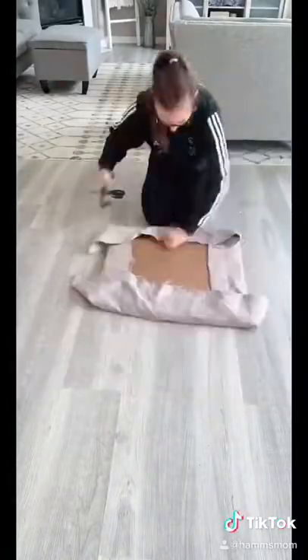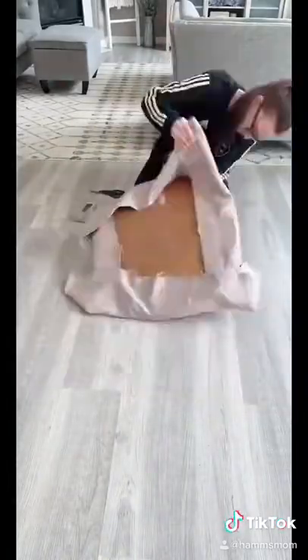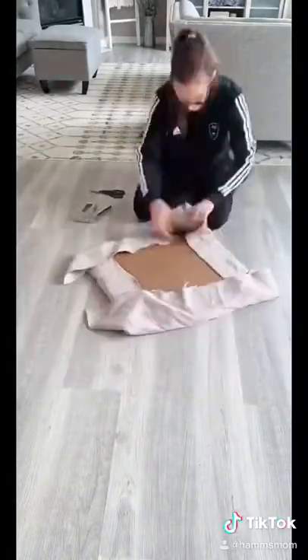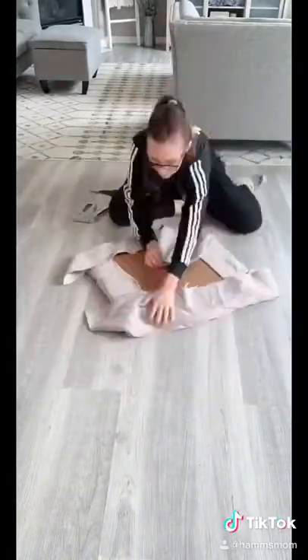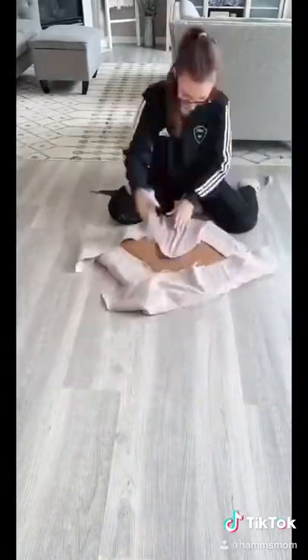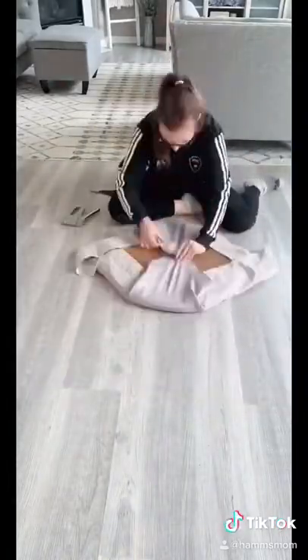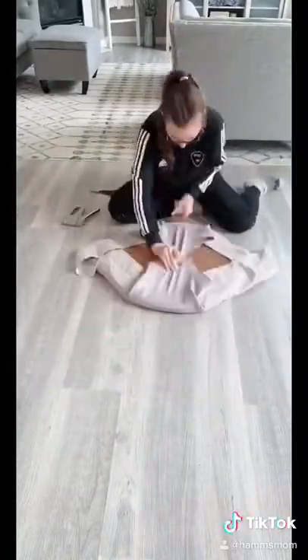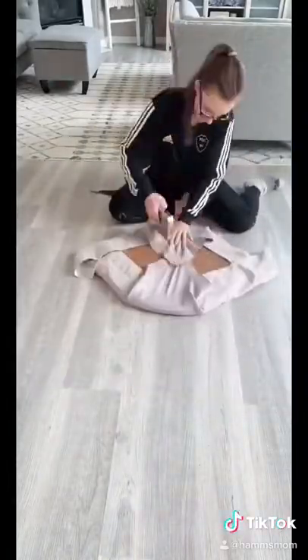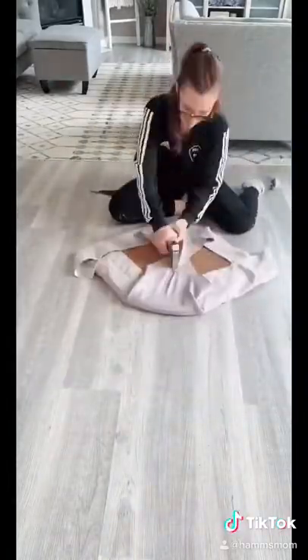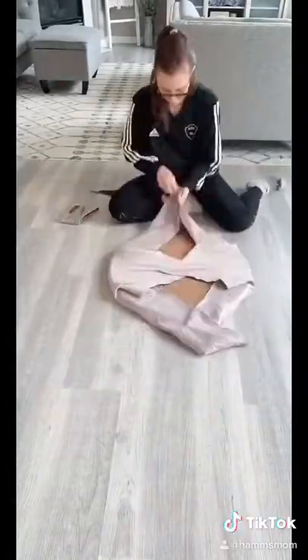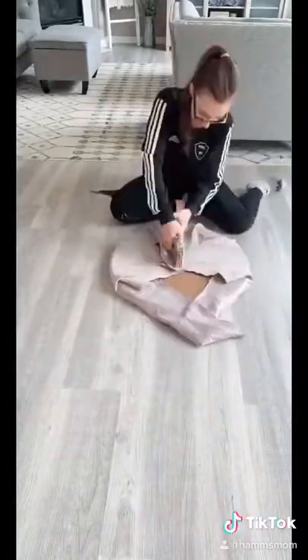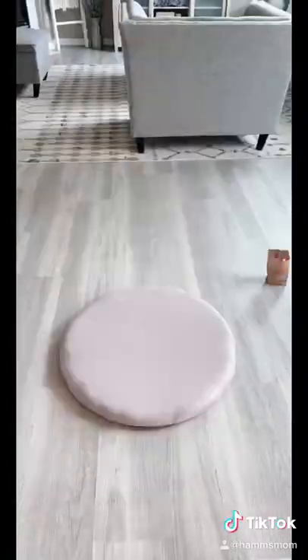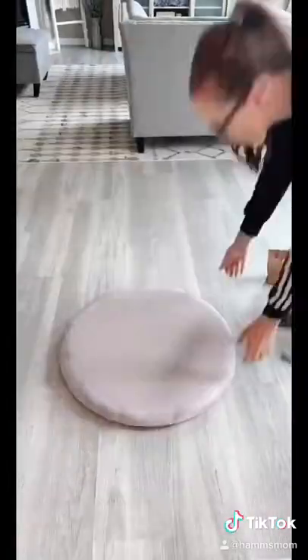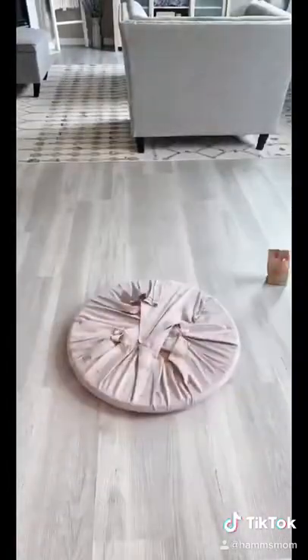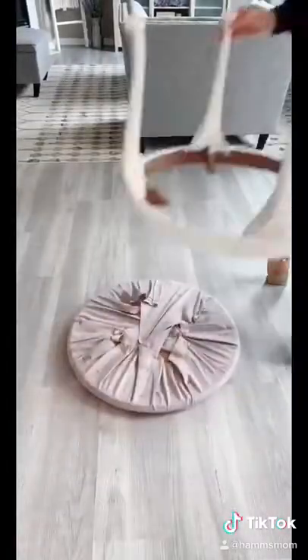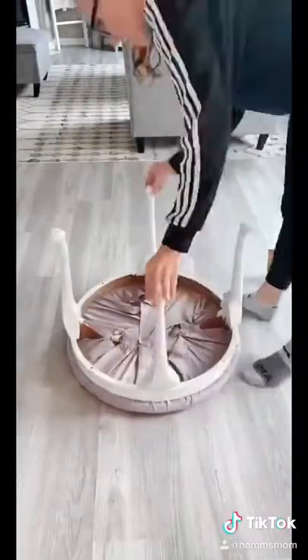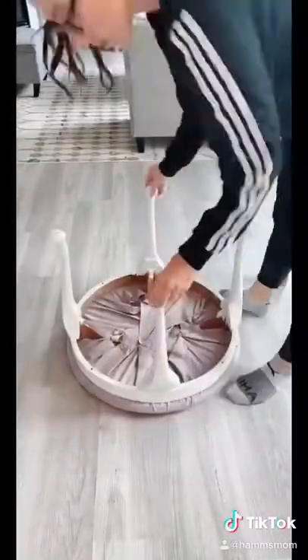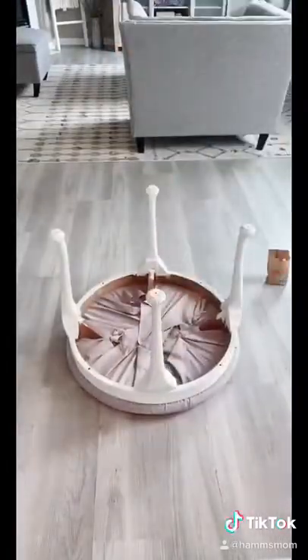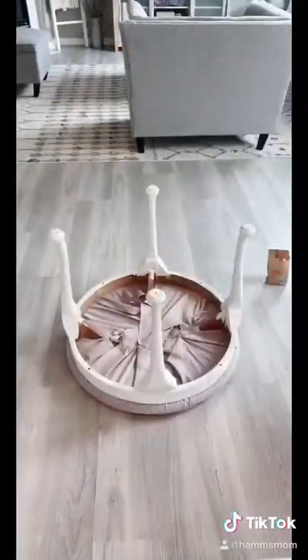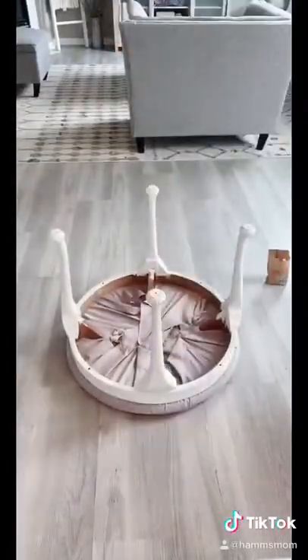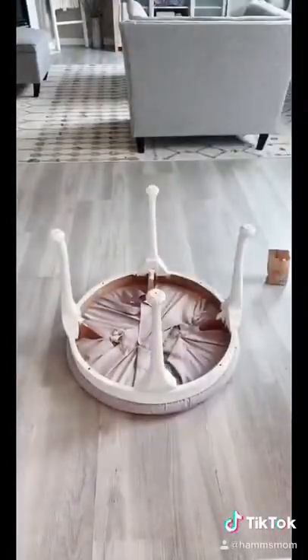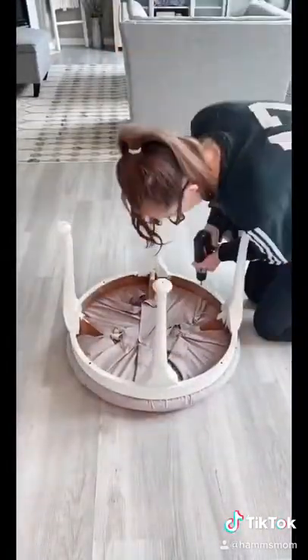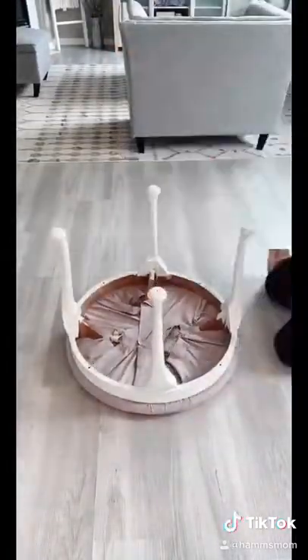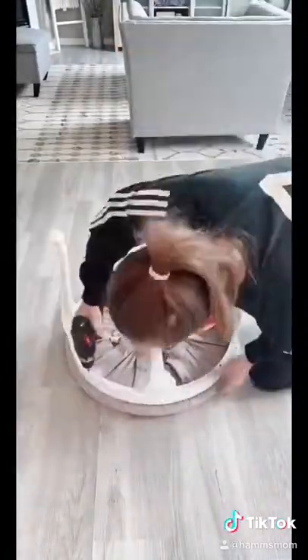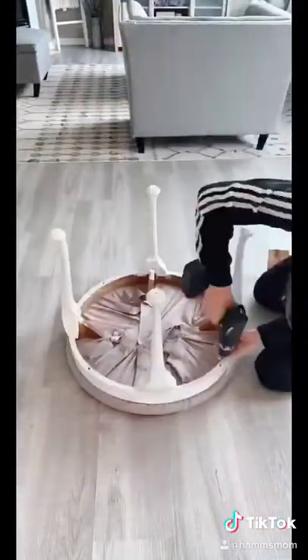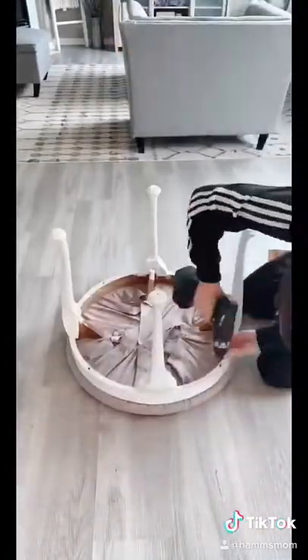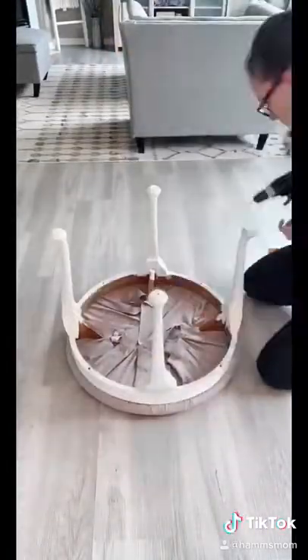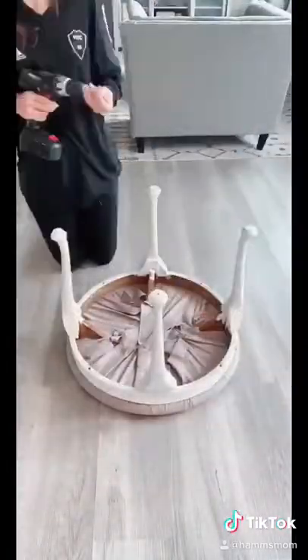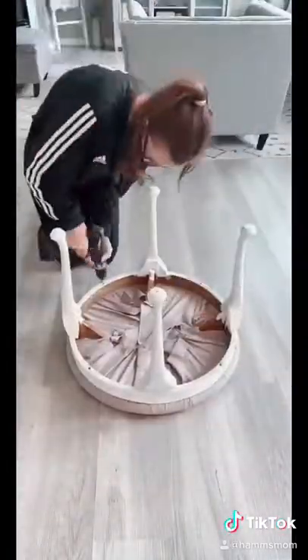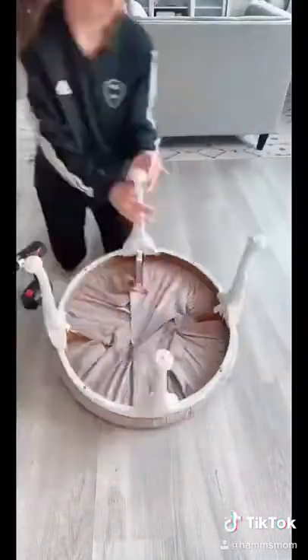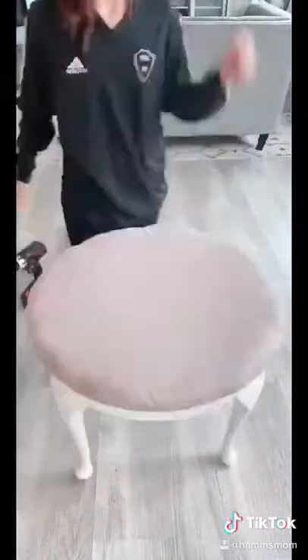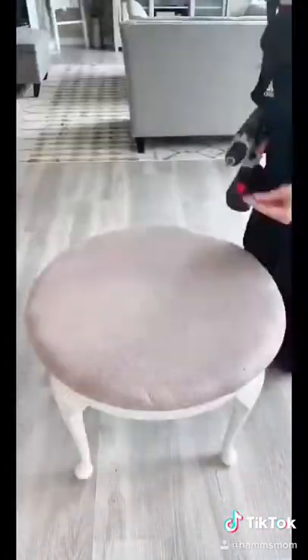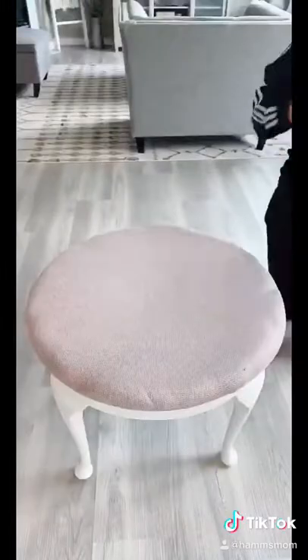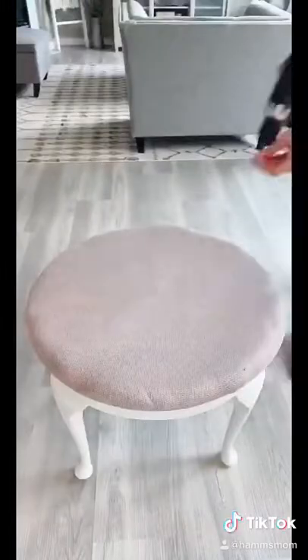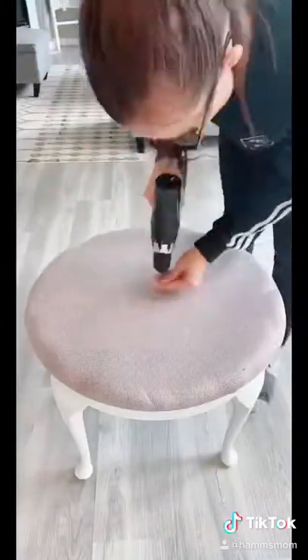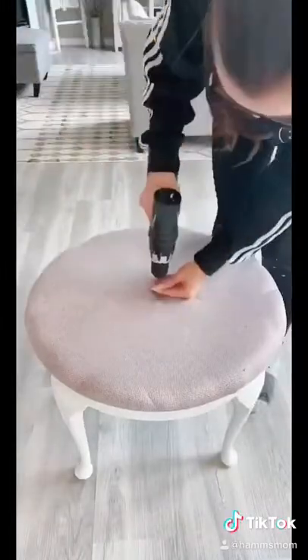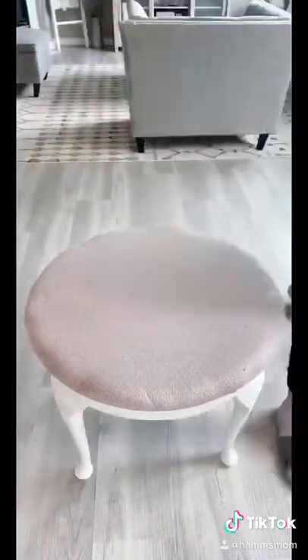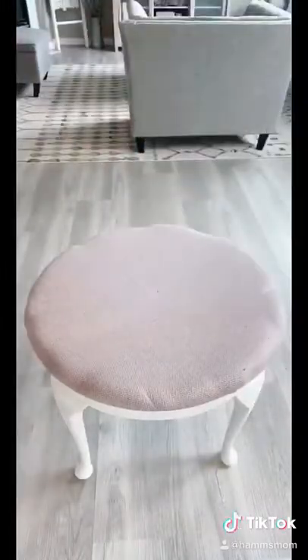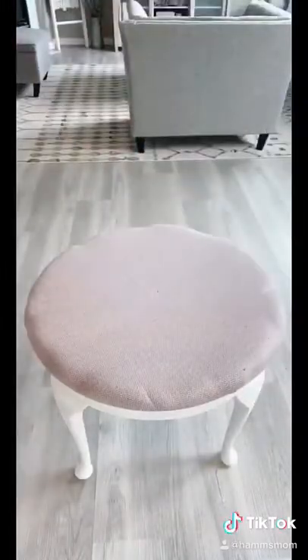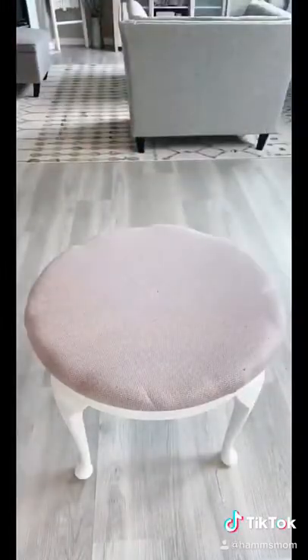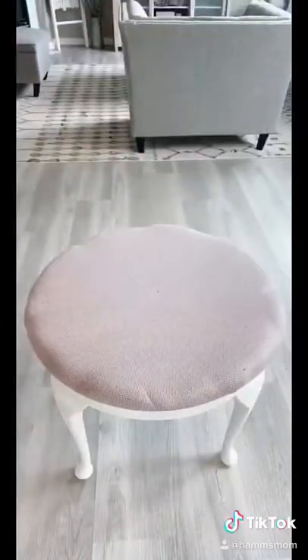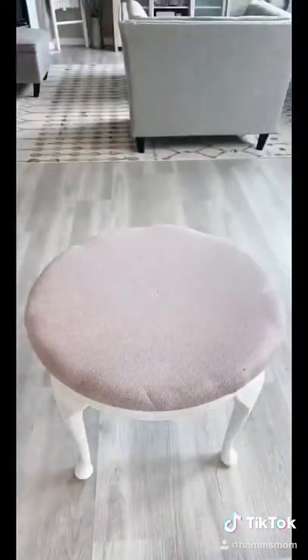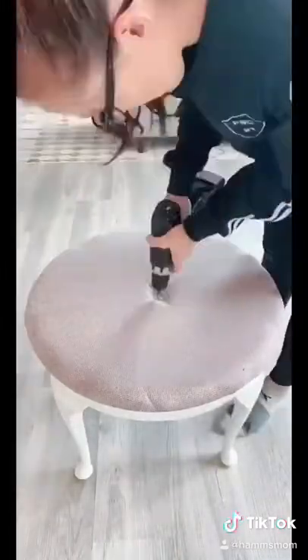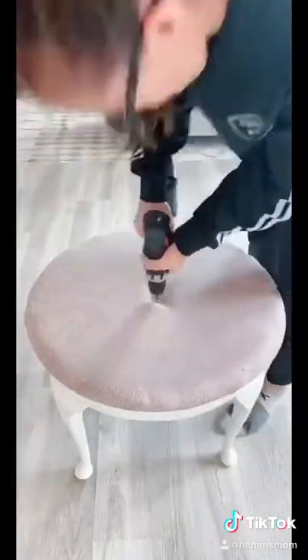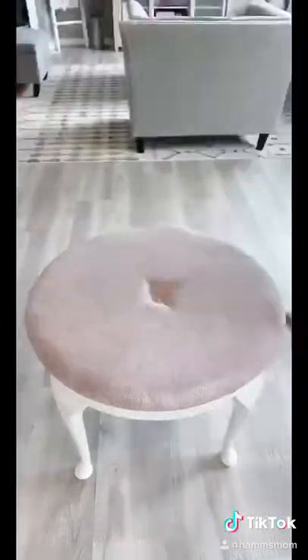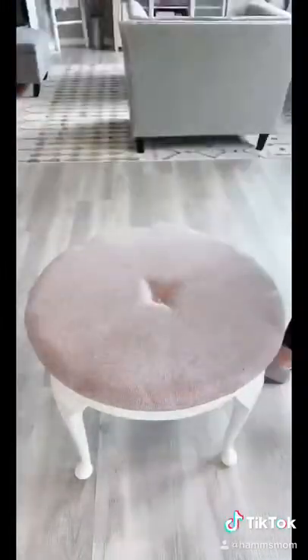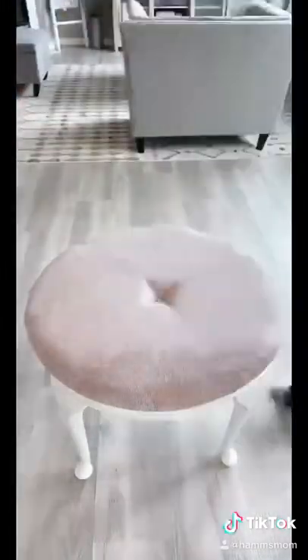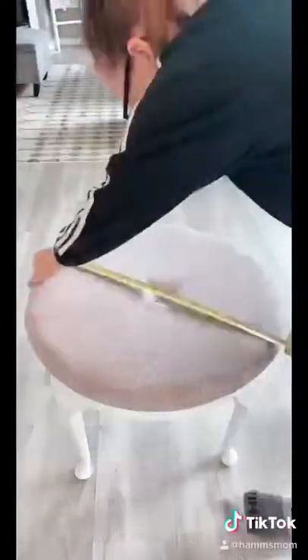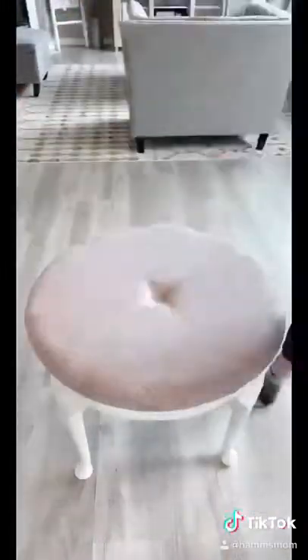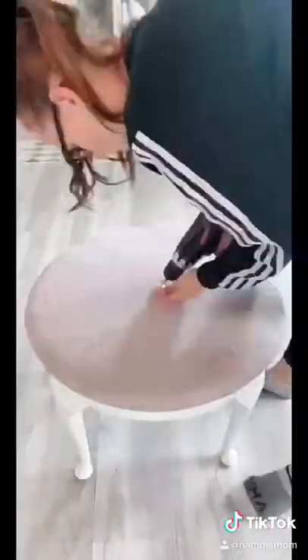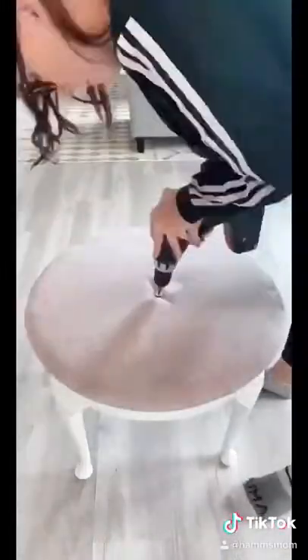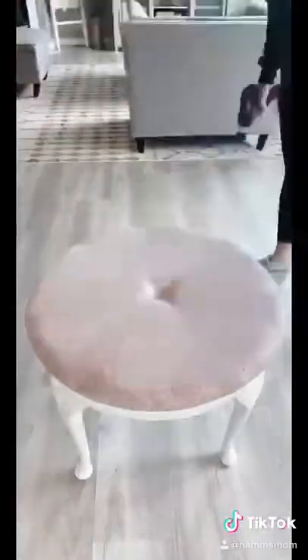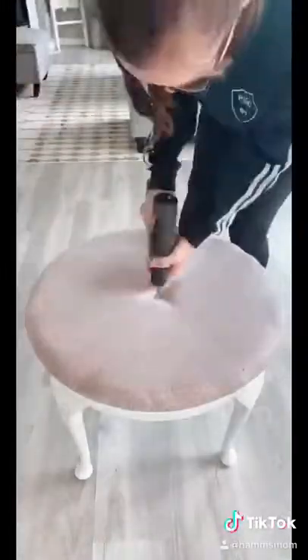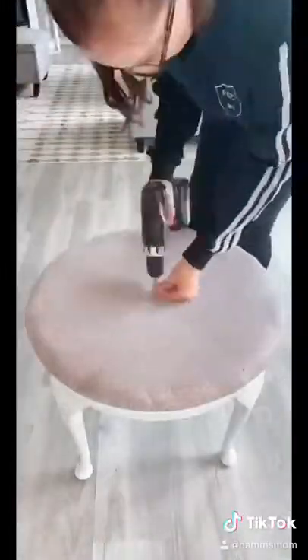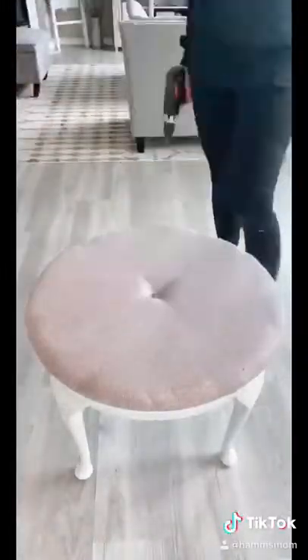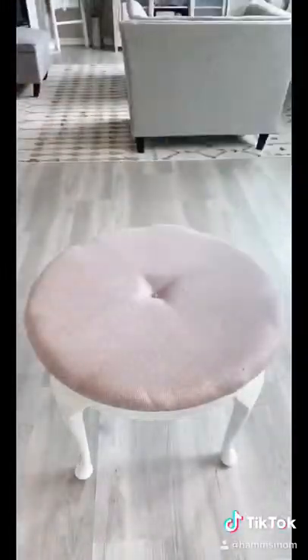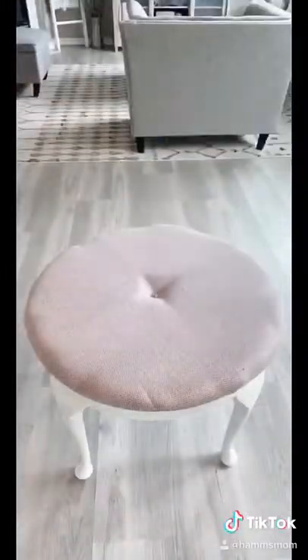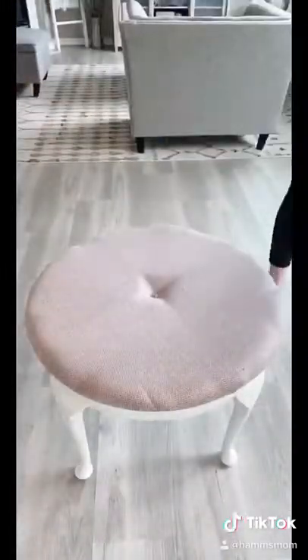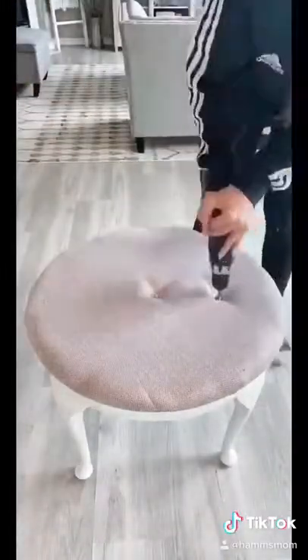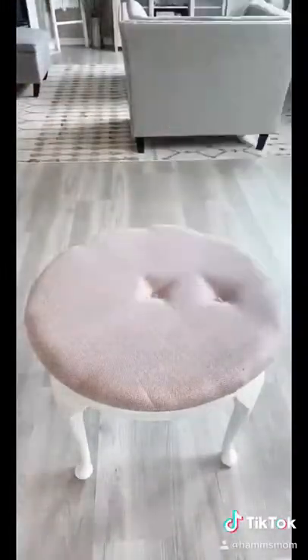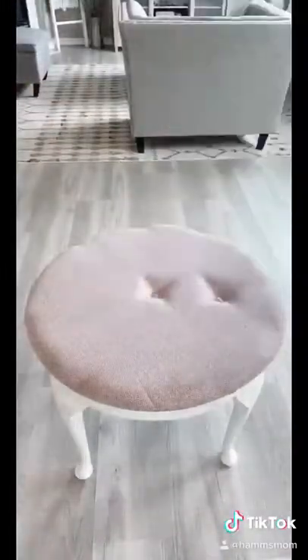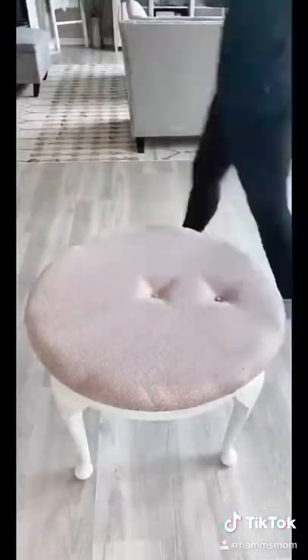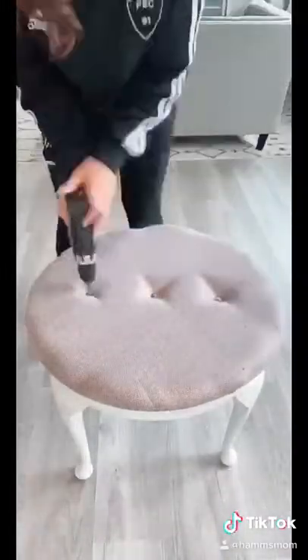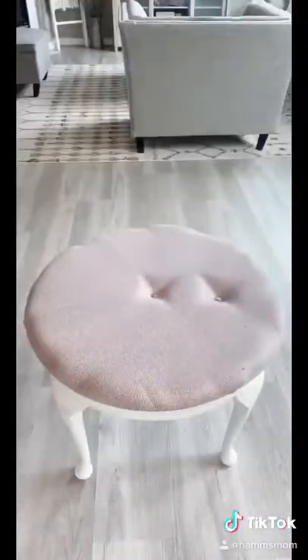After this is done, I flip it over and screw the legs back on. To give it a tufted look, I use a small screw with a washer and screw it into the board.